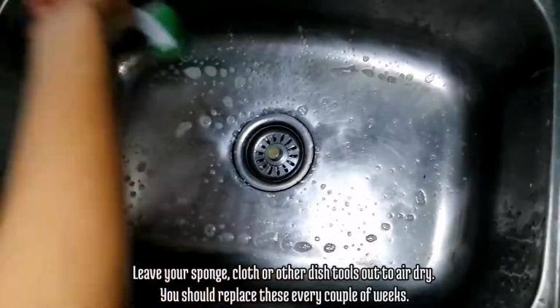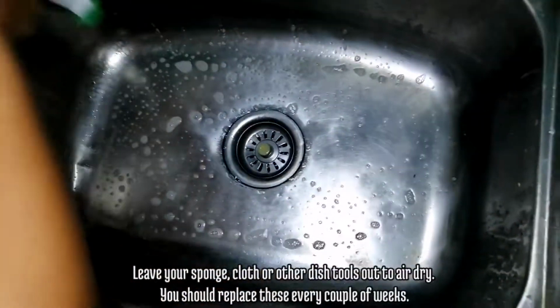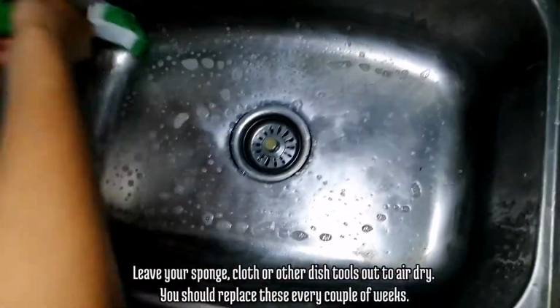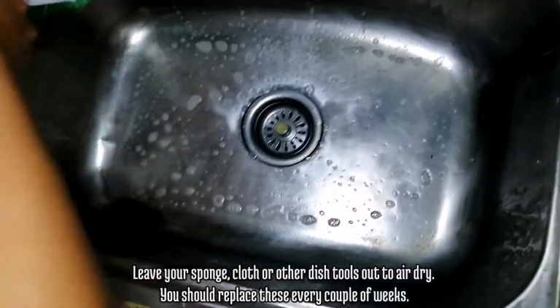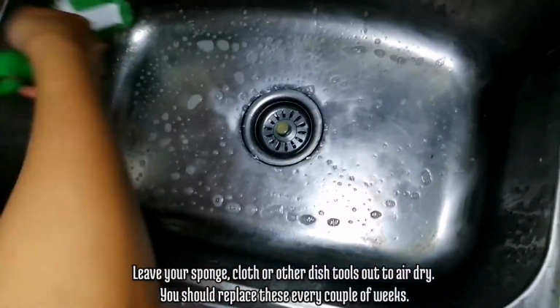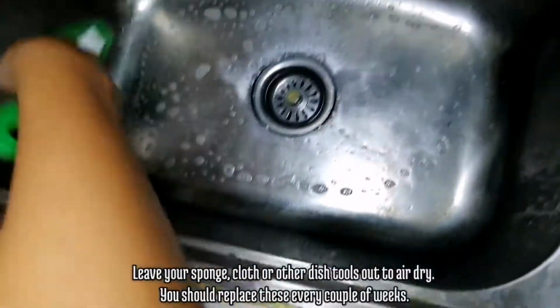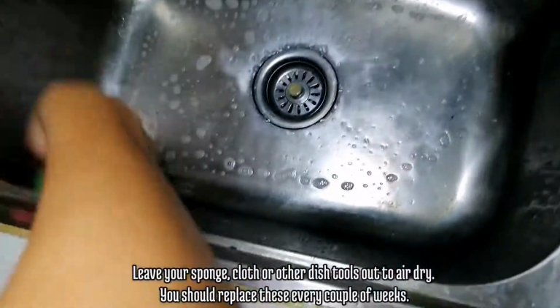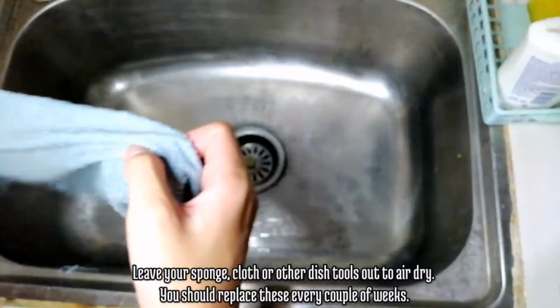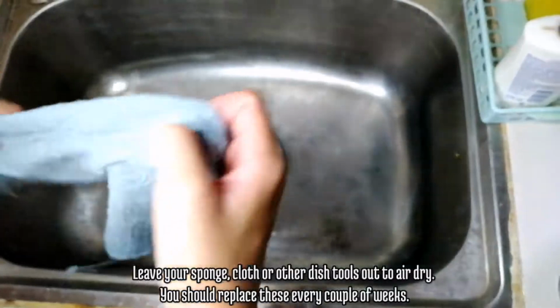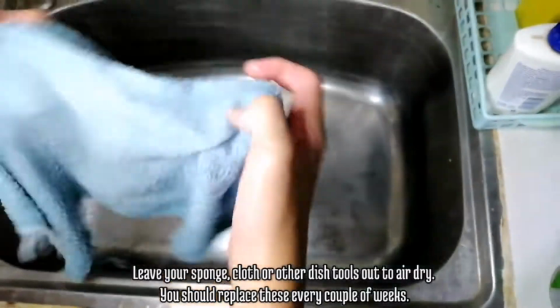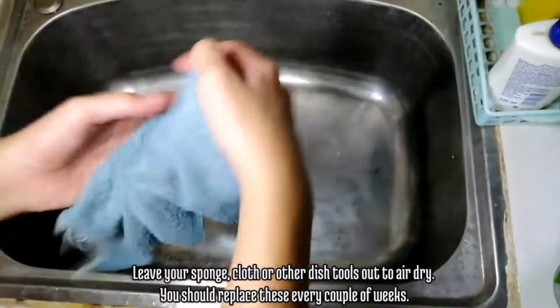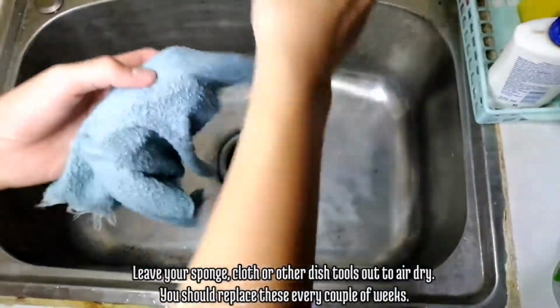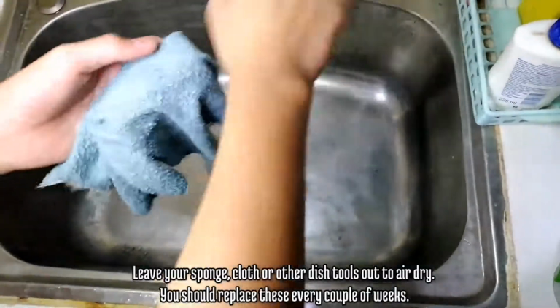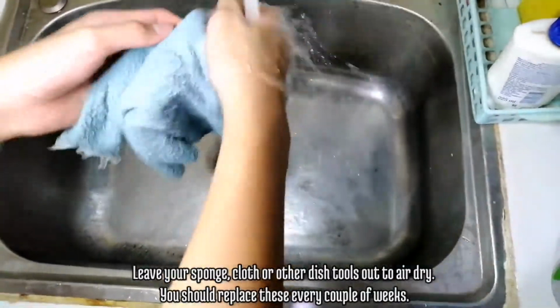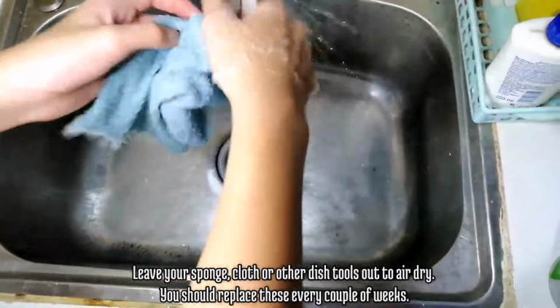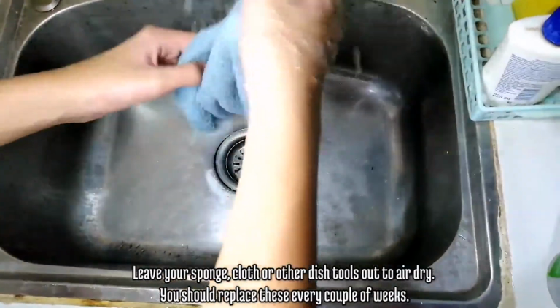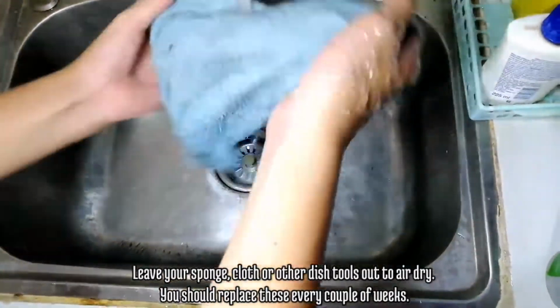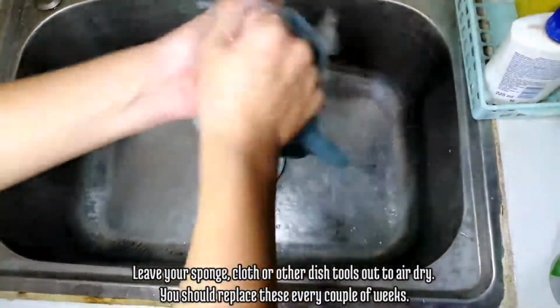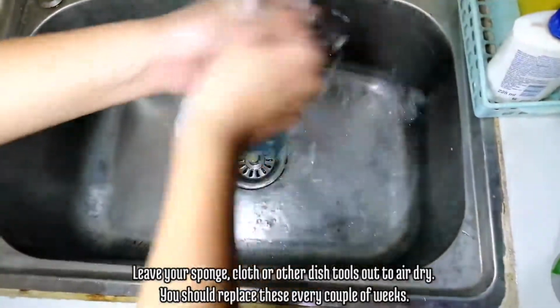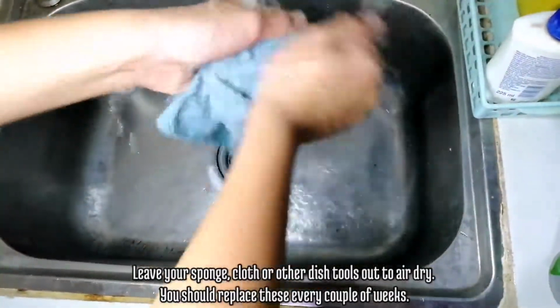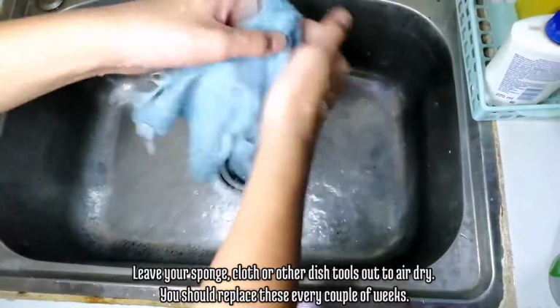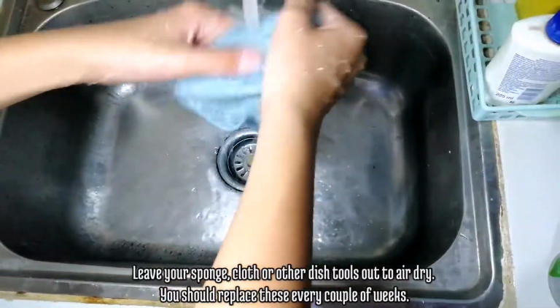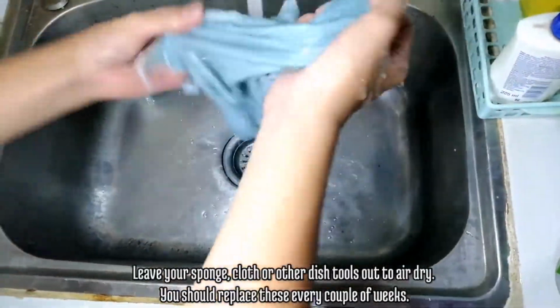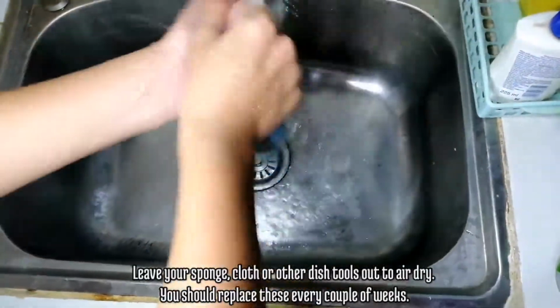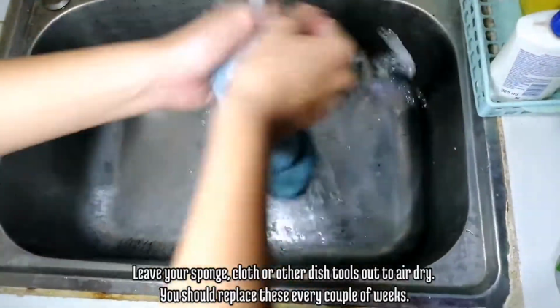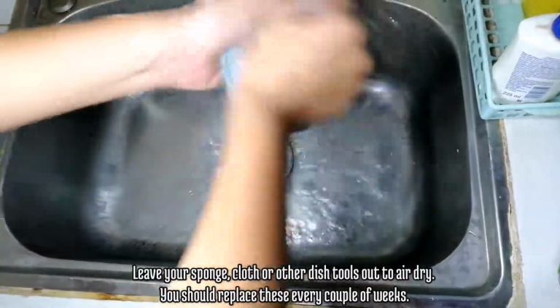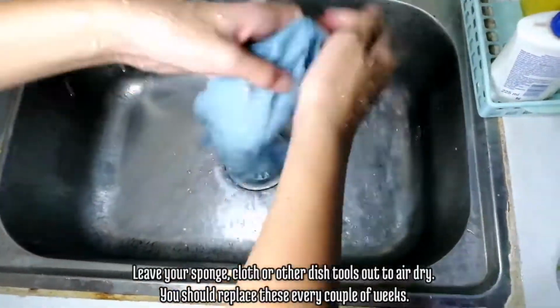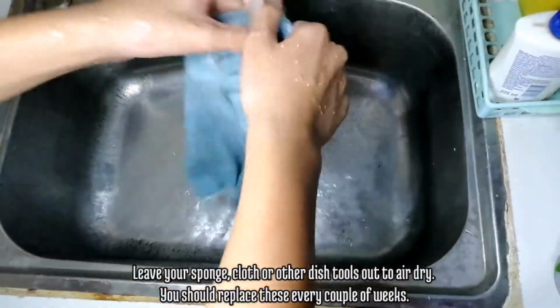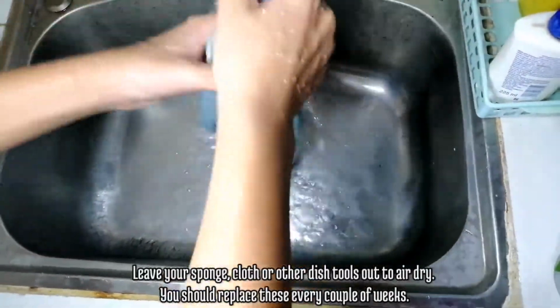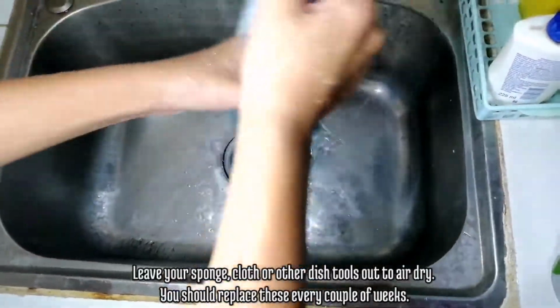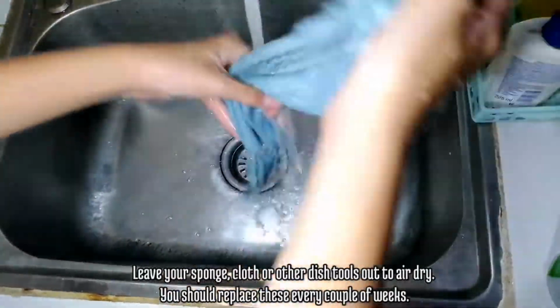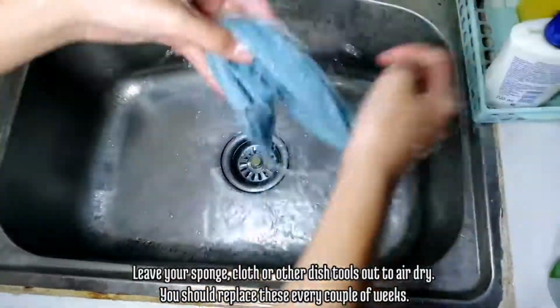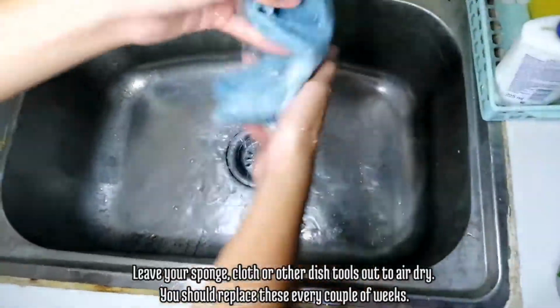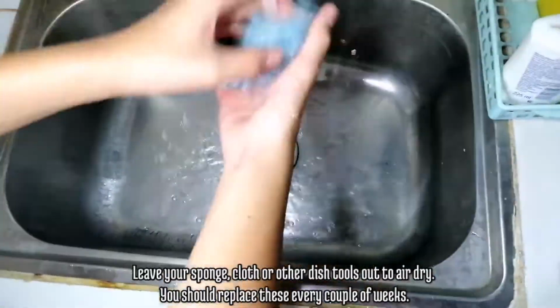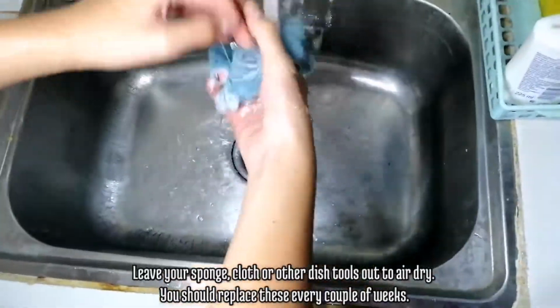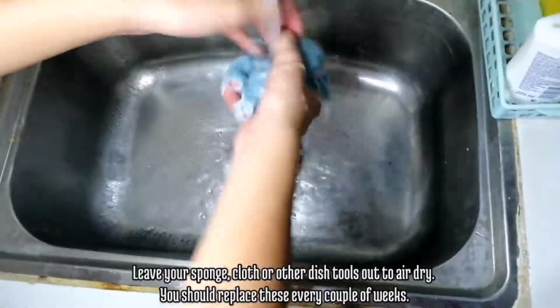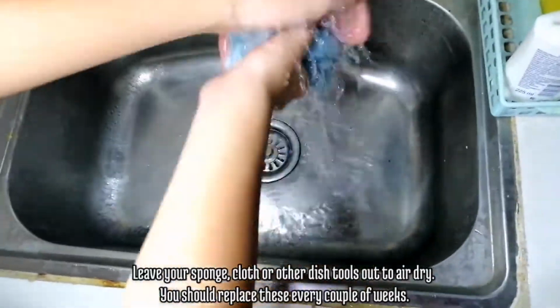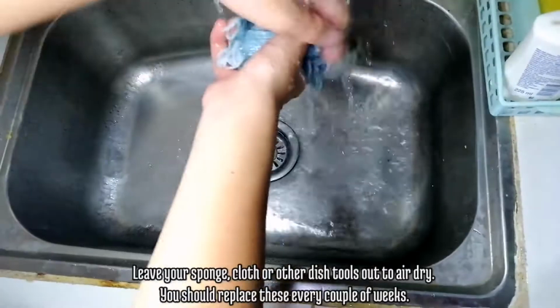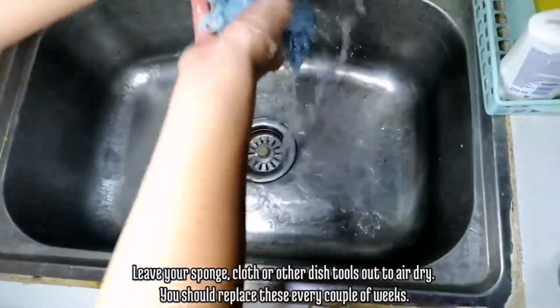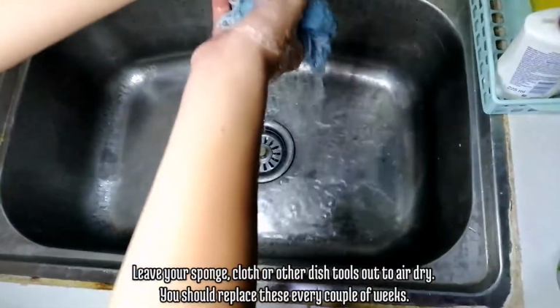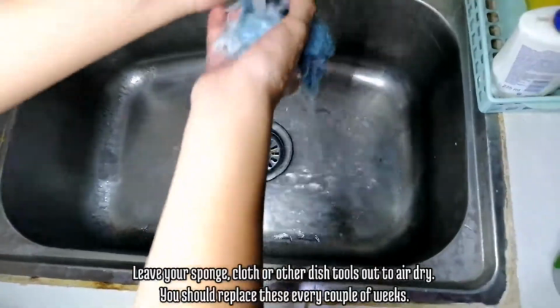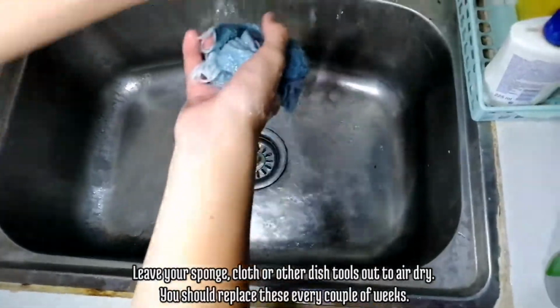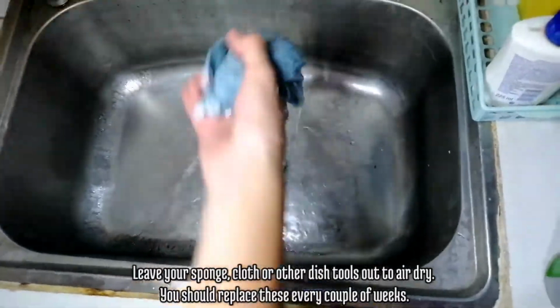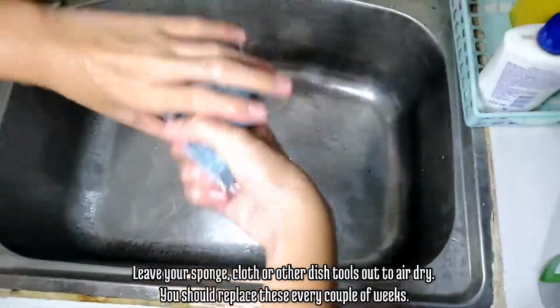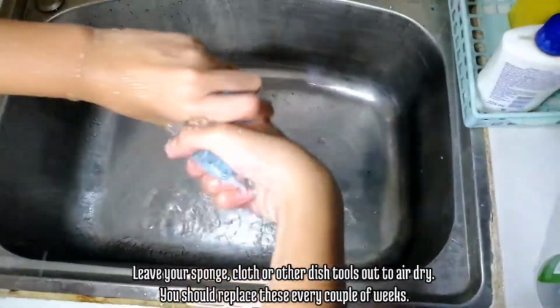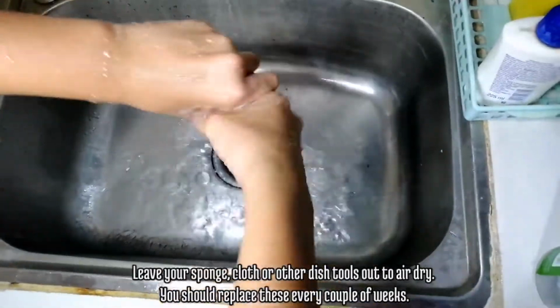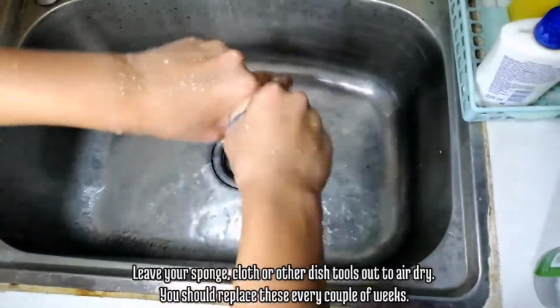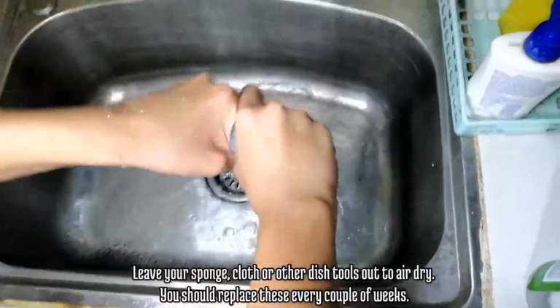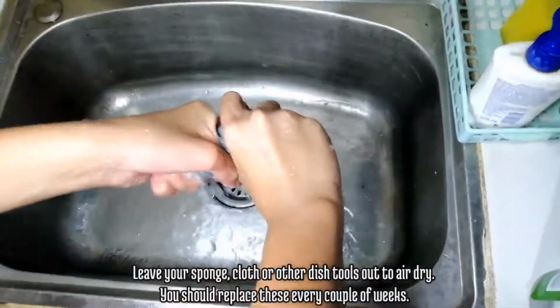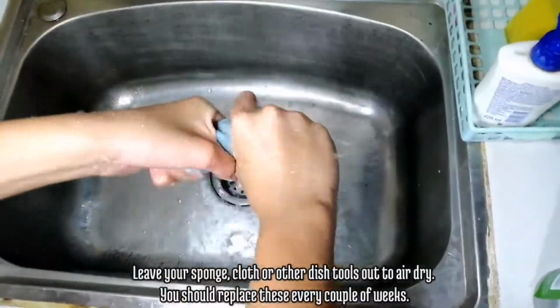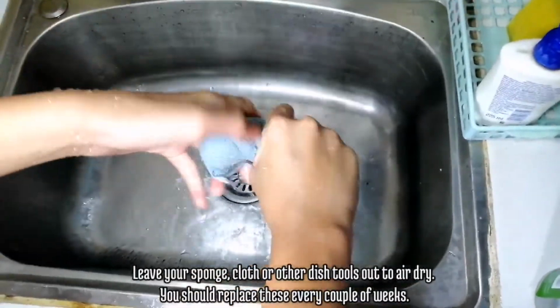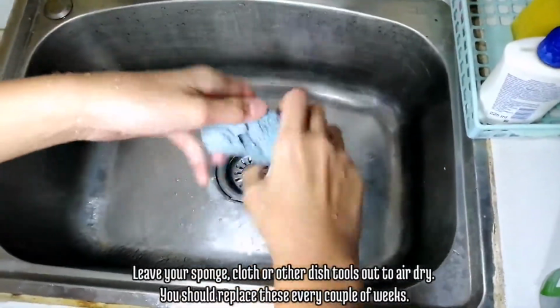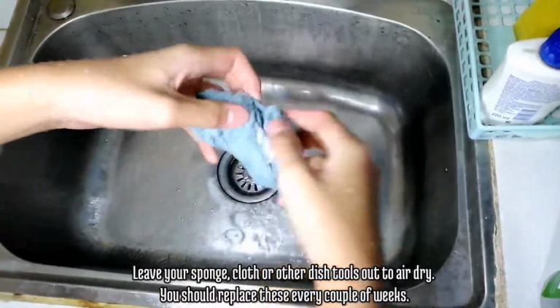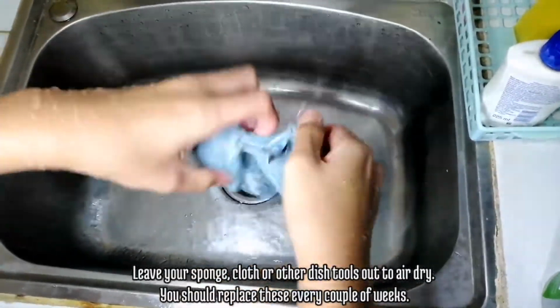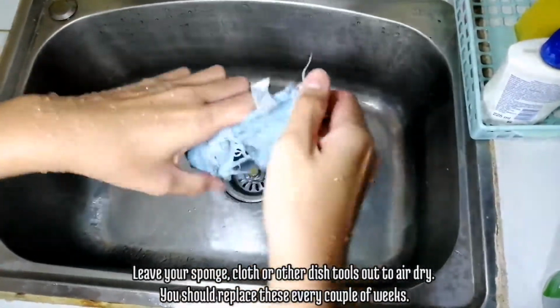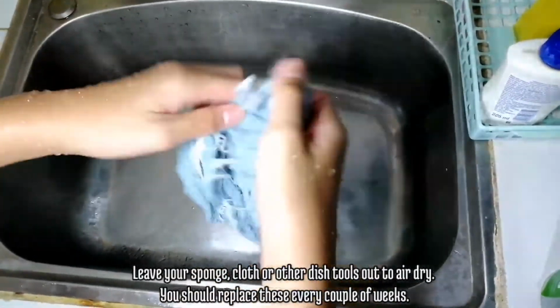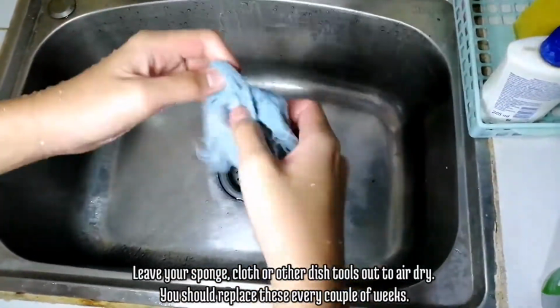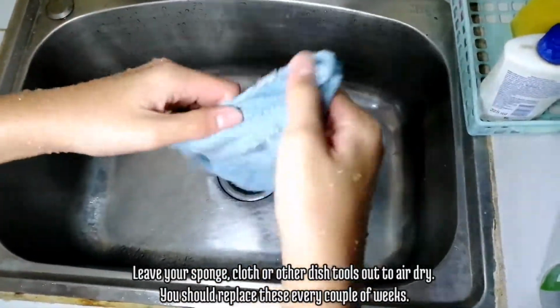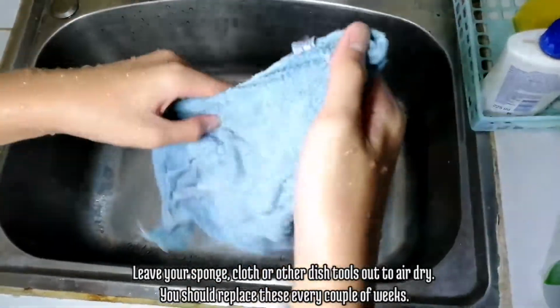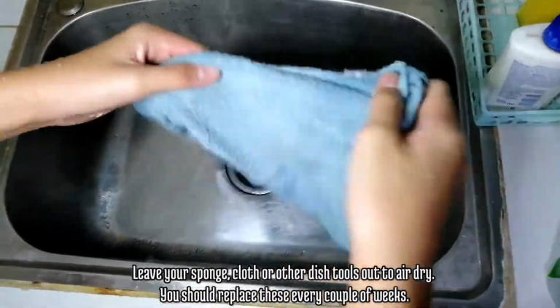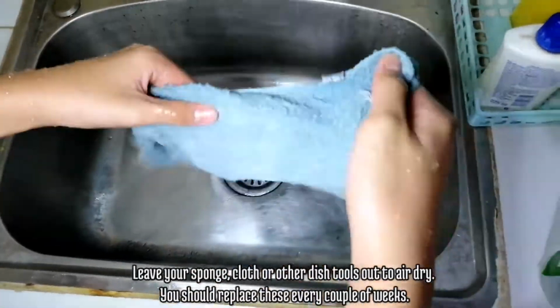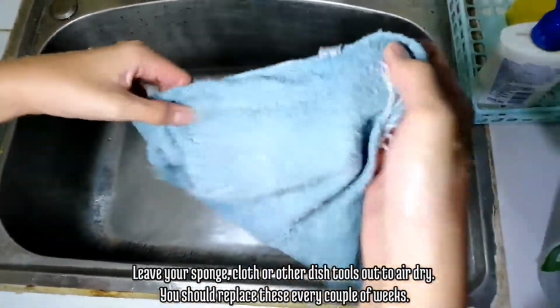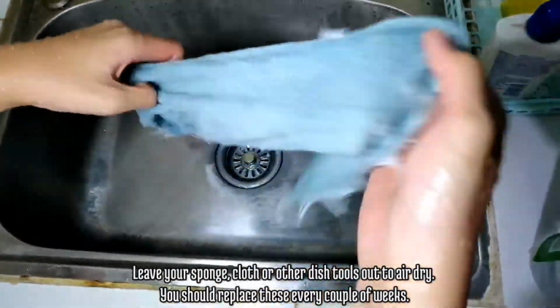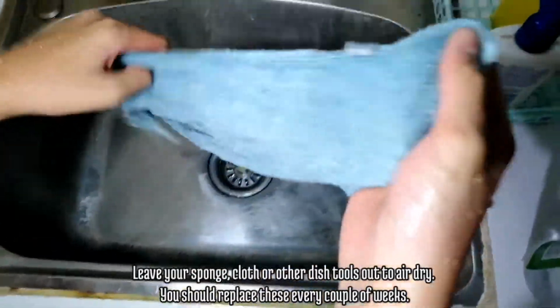Leave your sponge, cloth, or other dish tools out to air dry. You should replace these every couple of weeks.